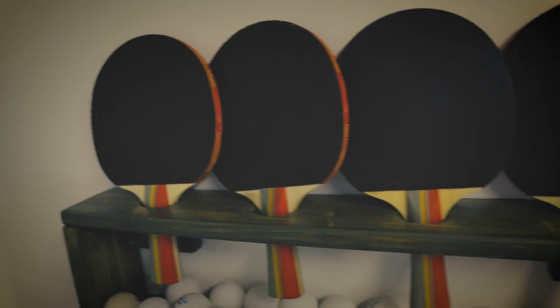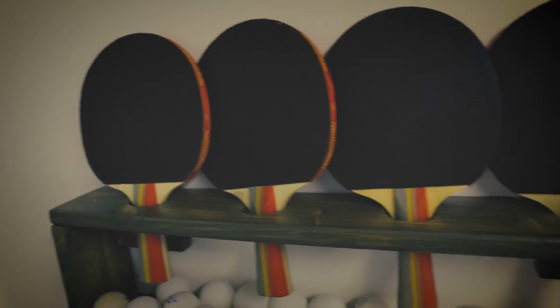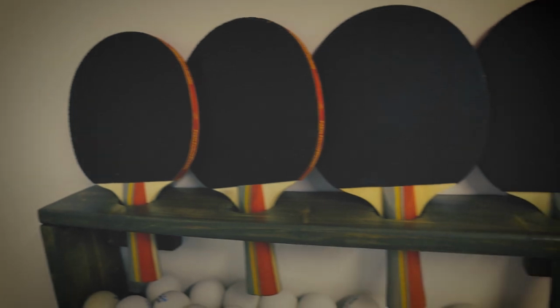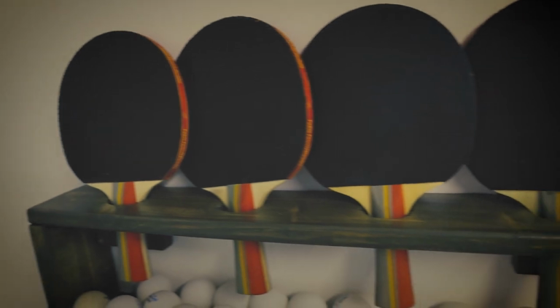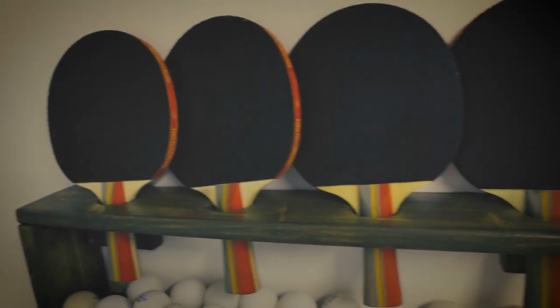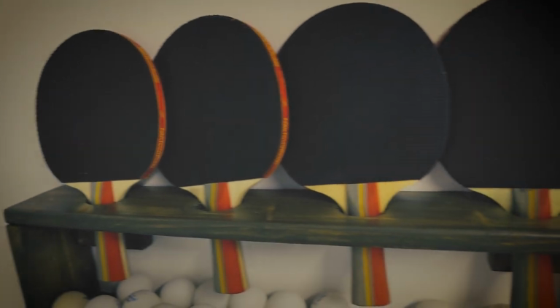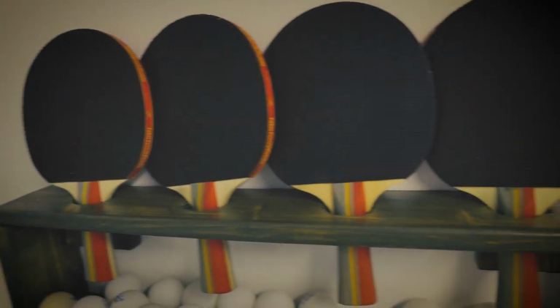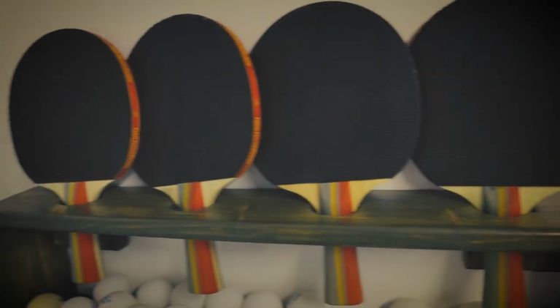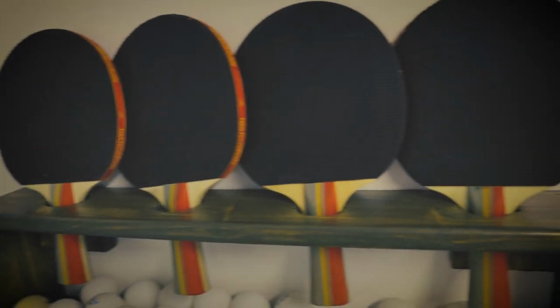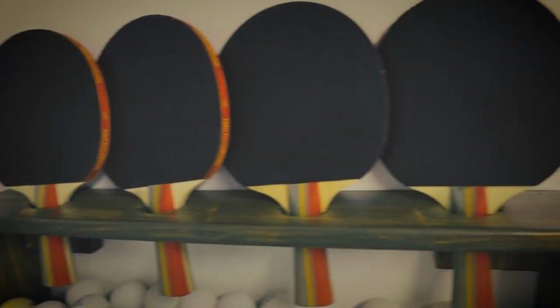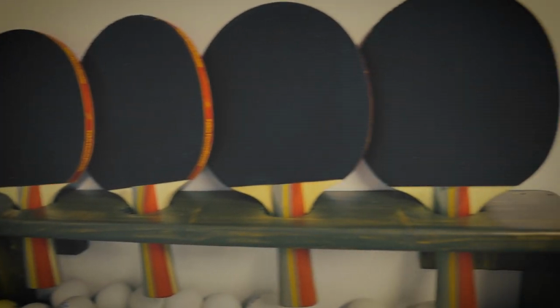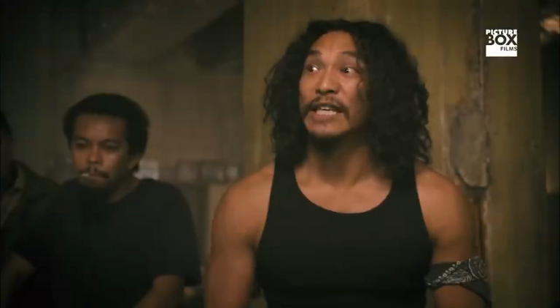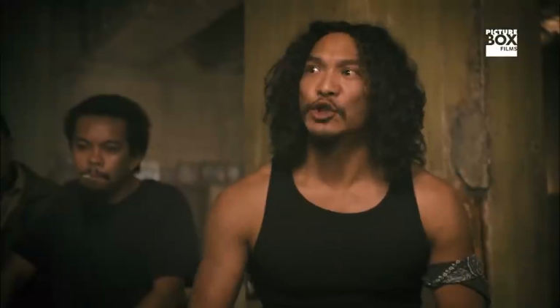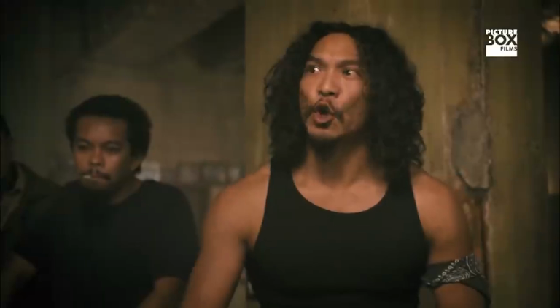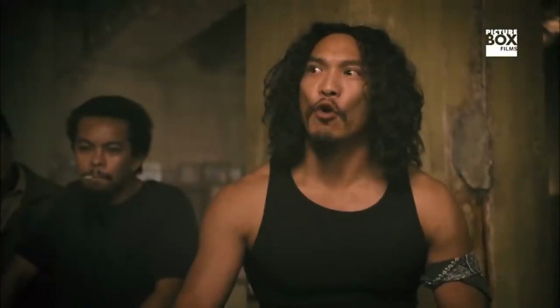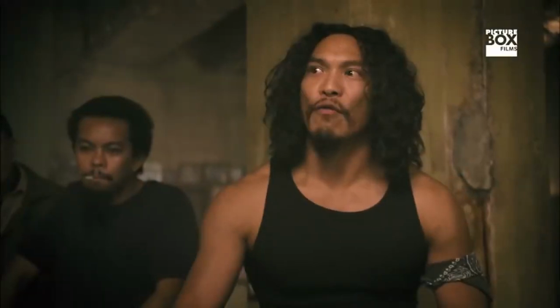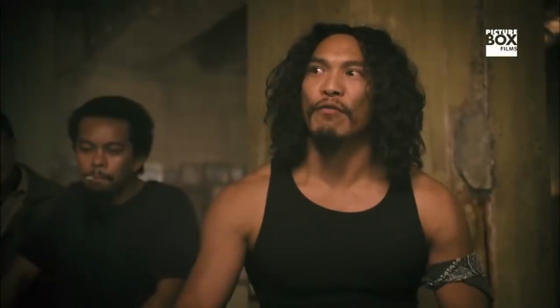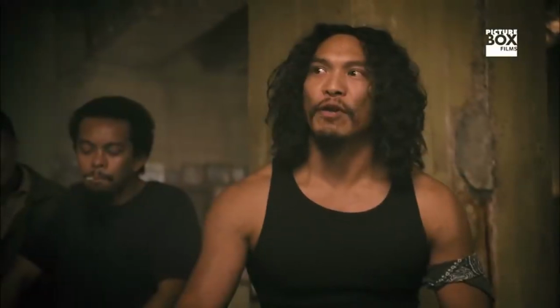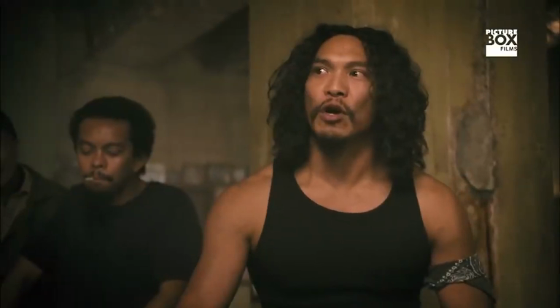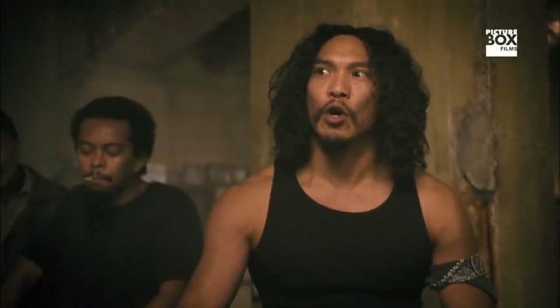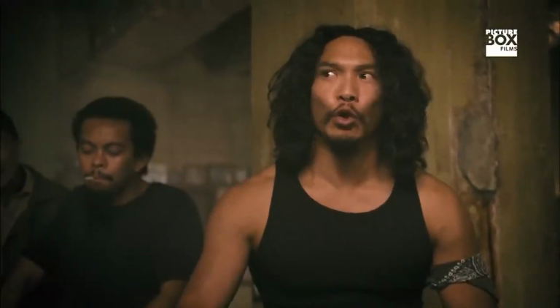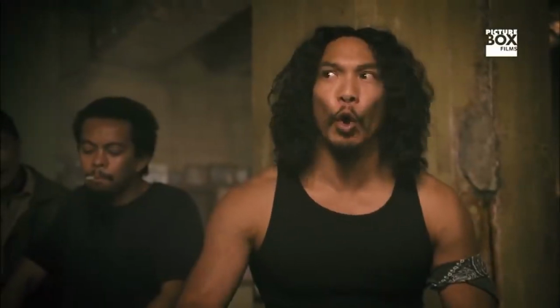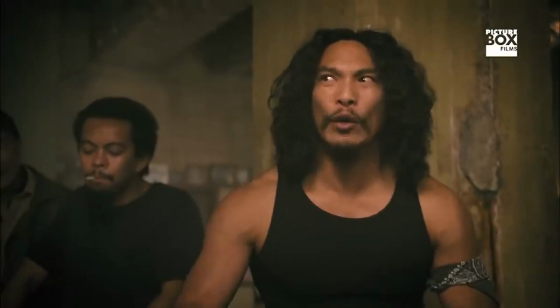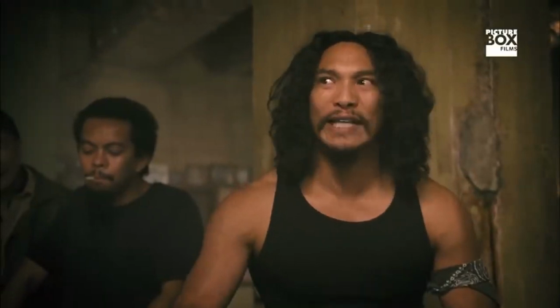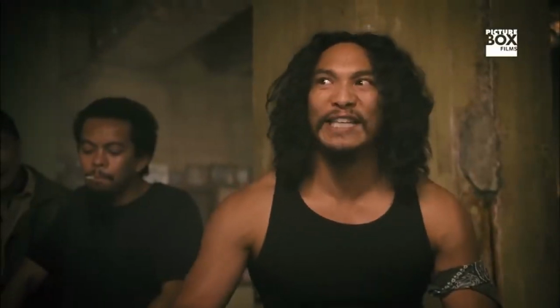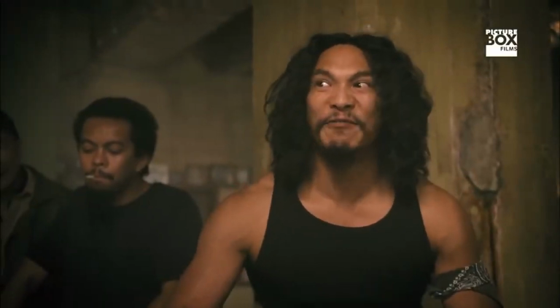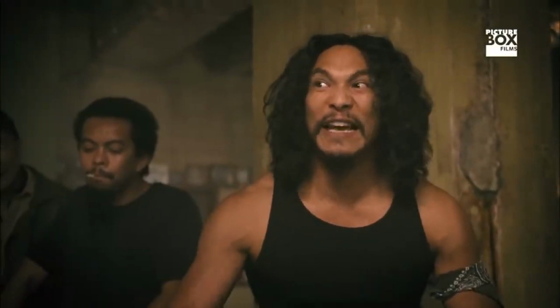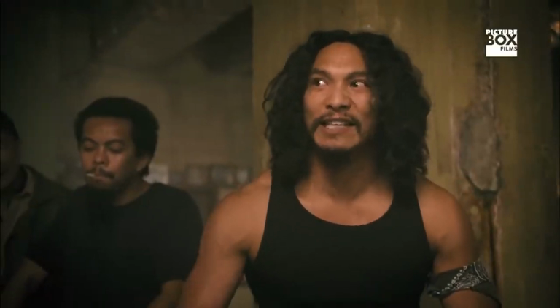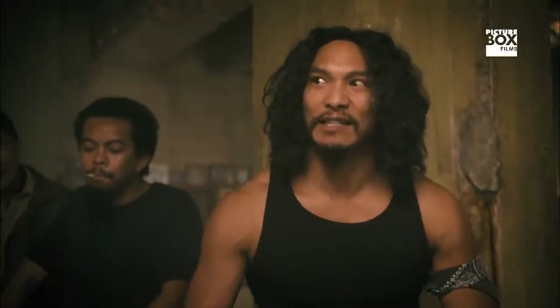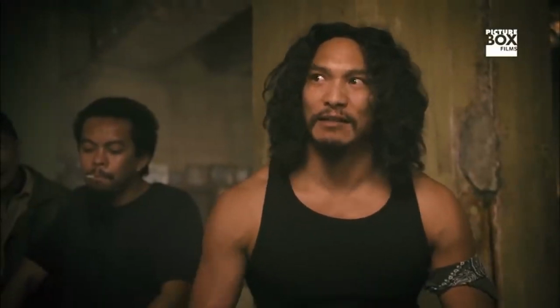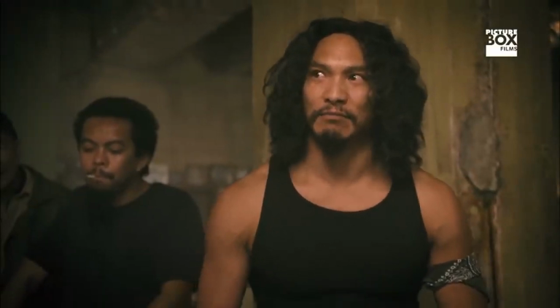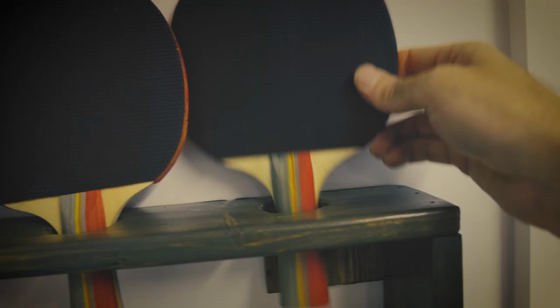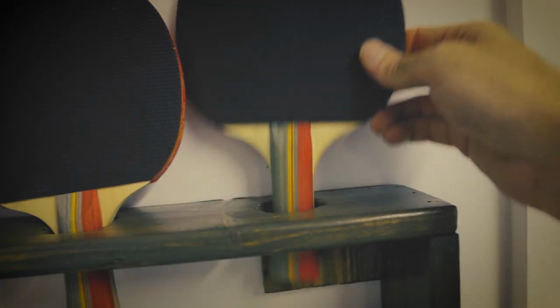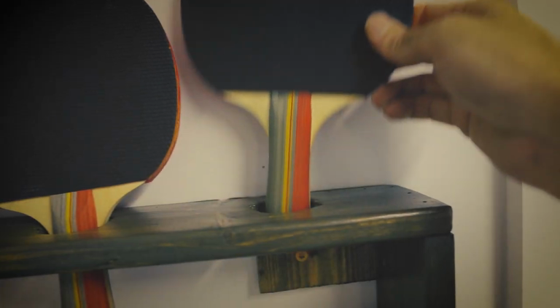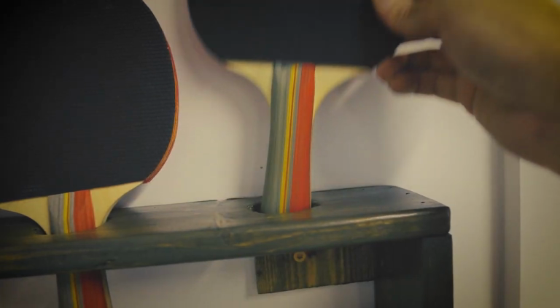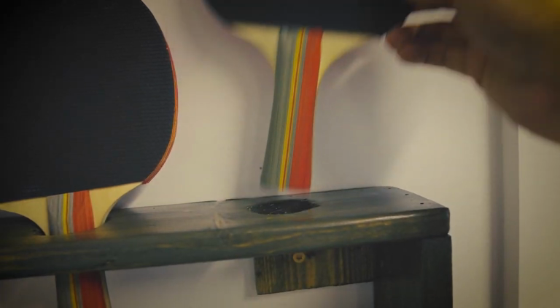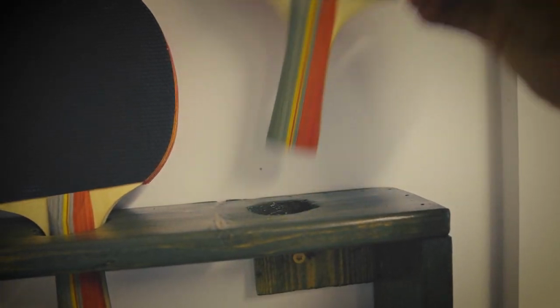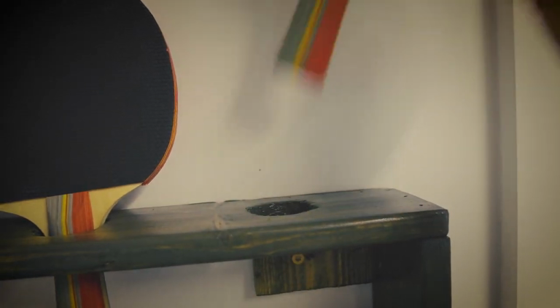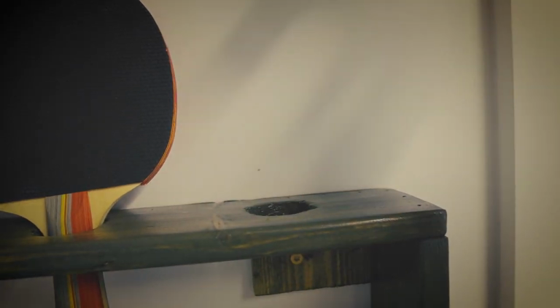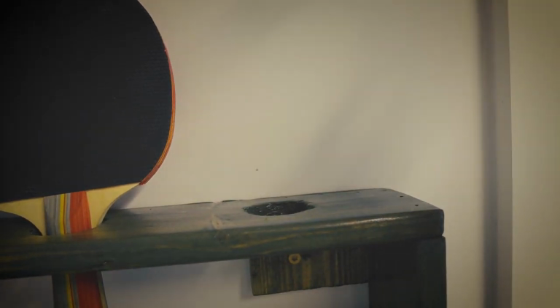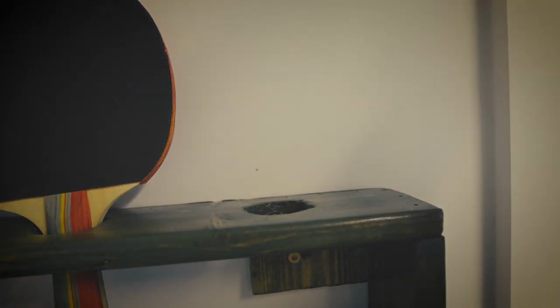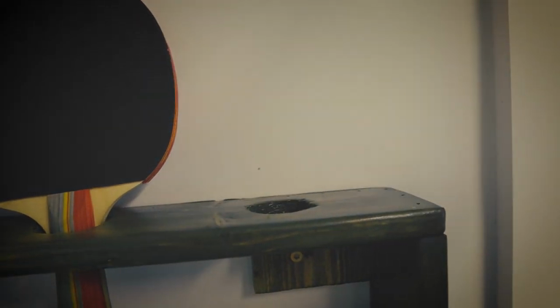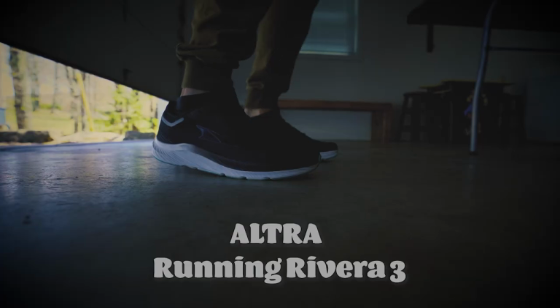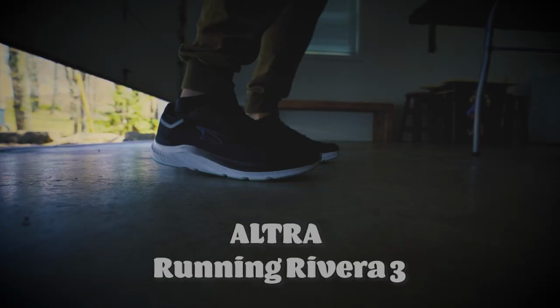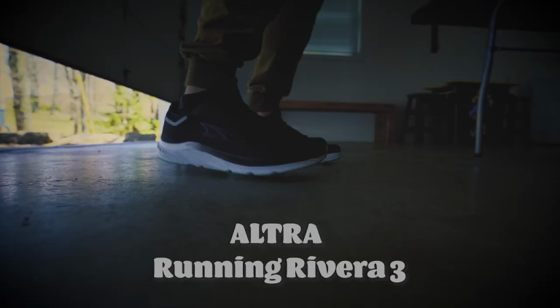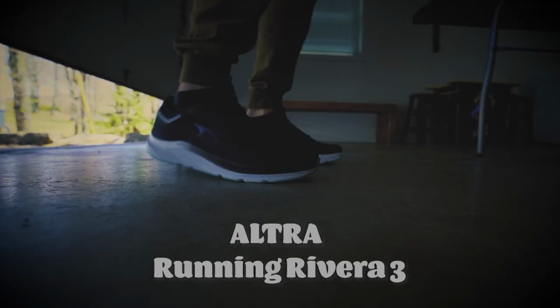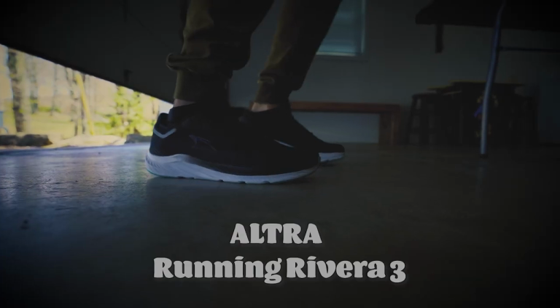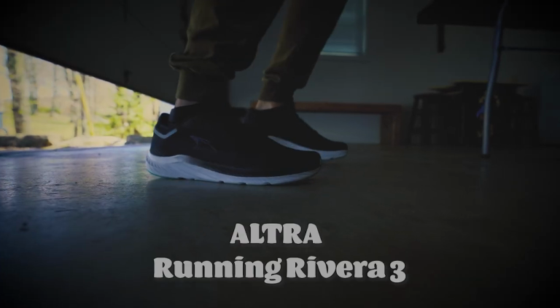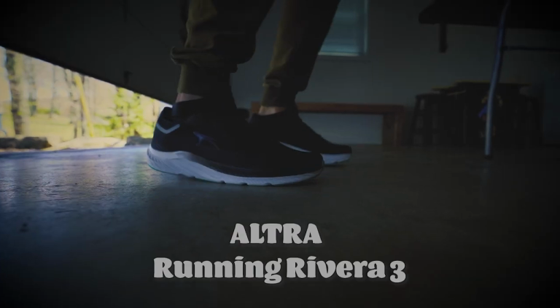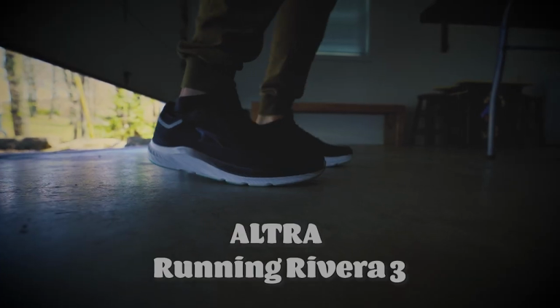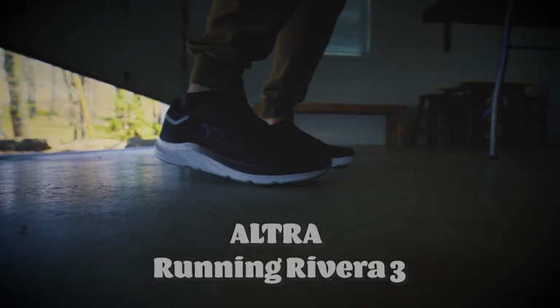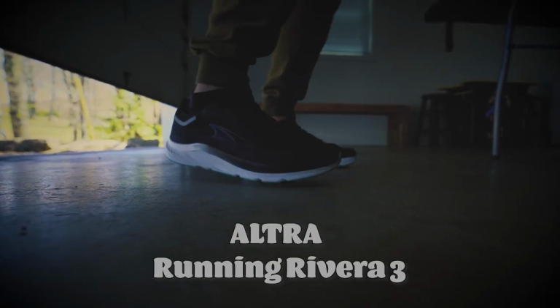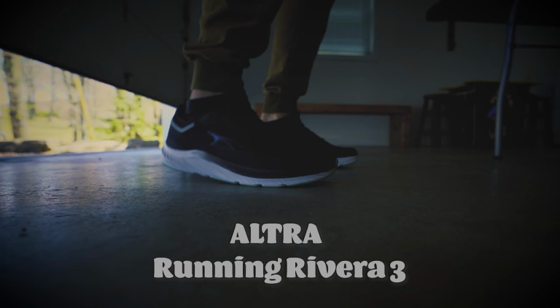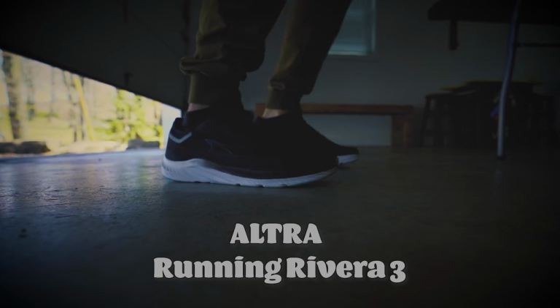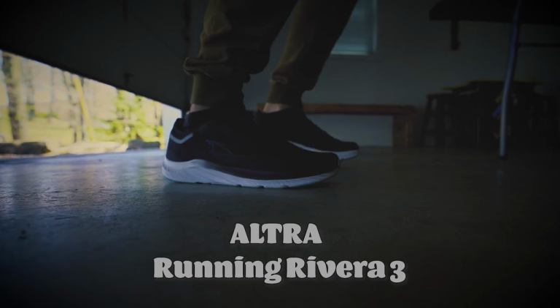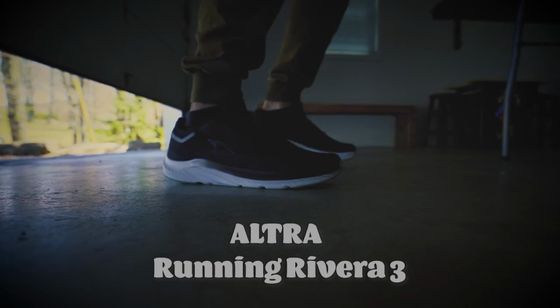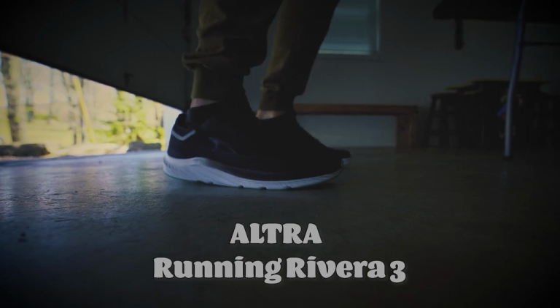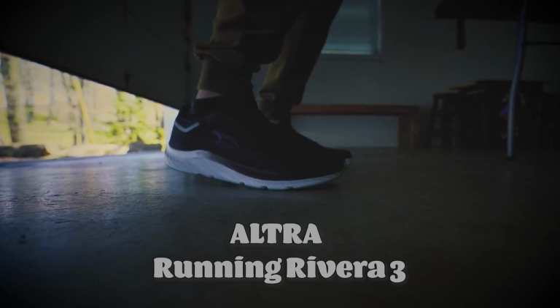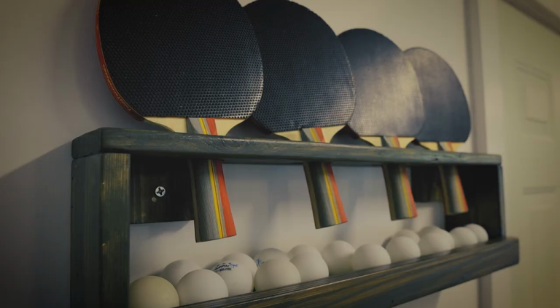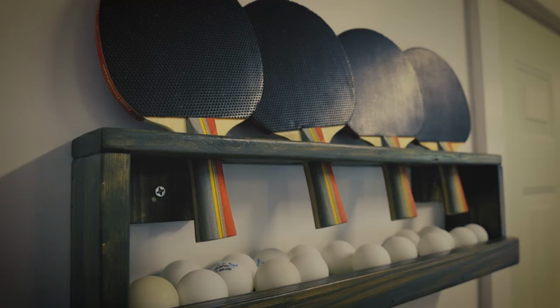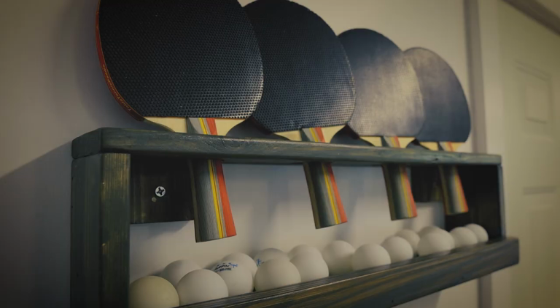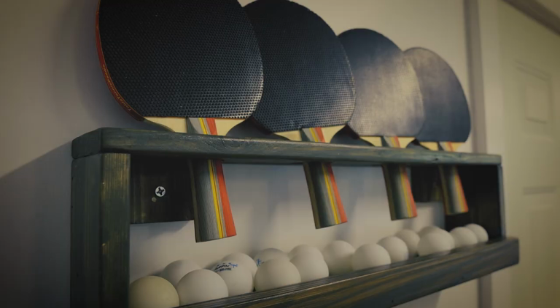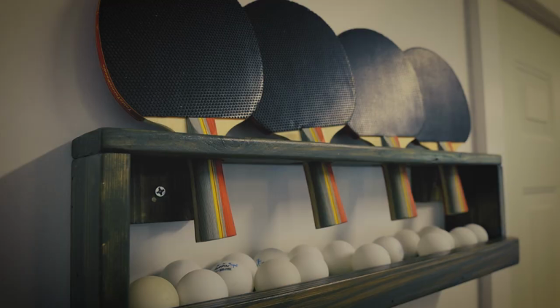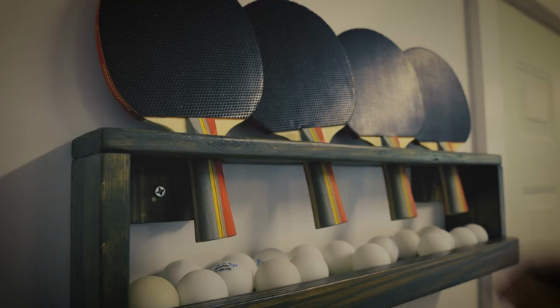Dragon Sense, this serve — no can defend. No one has hit it back in five years of table tennis.